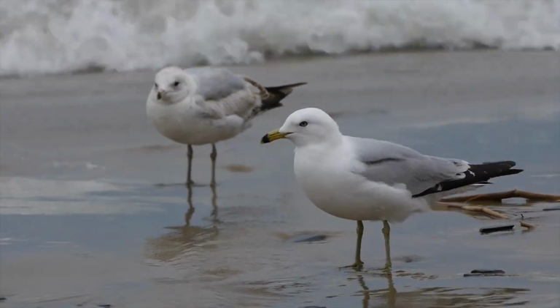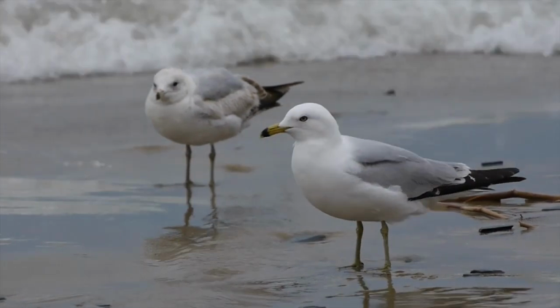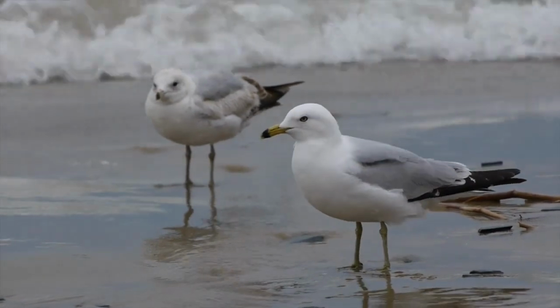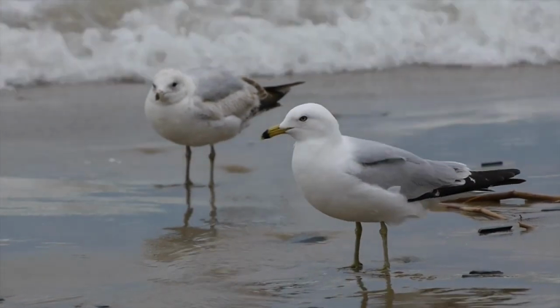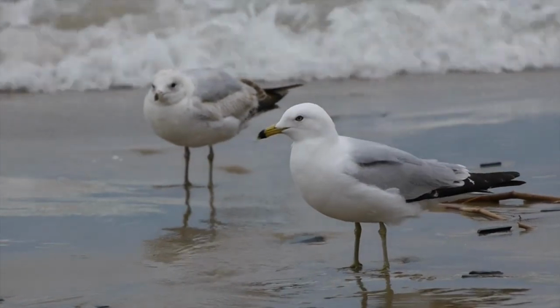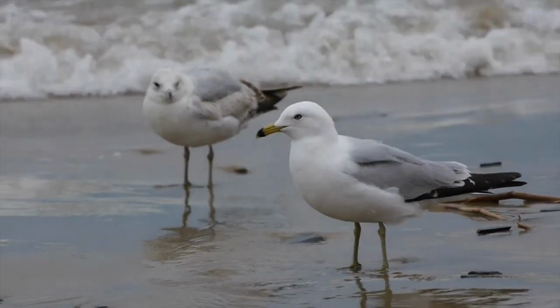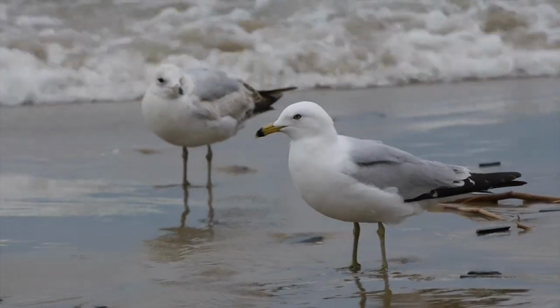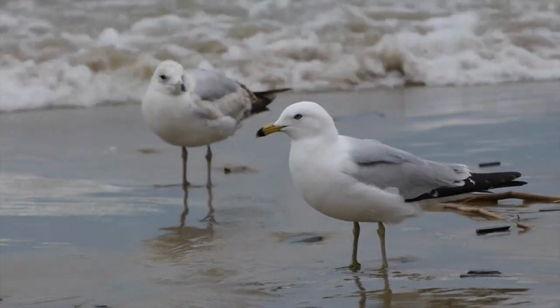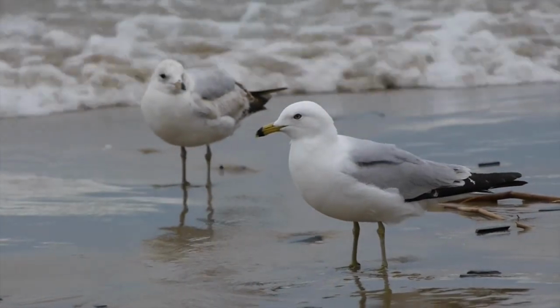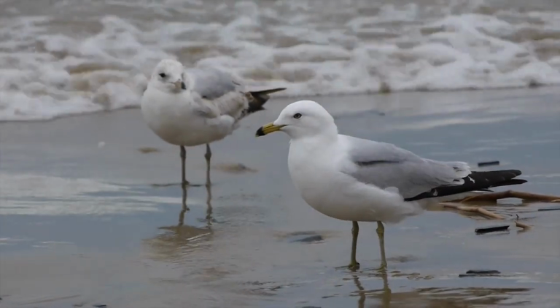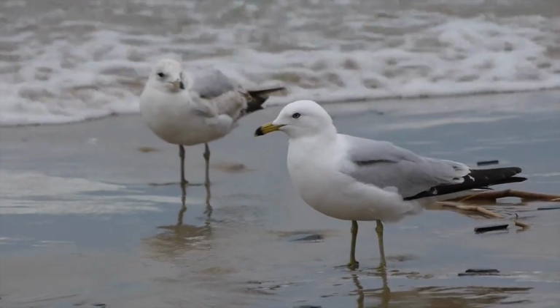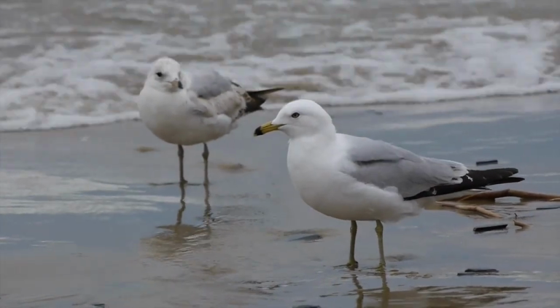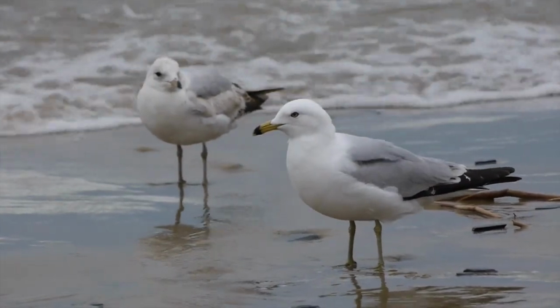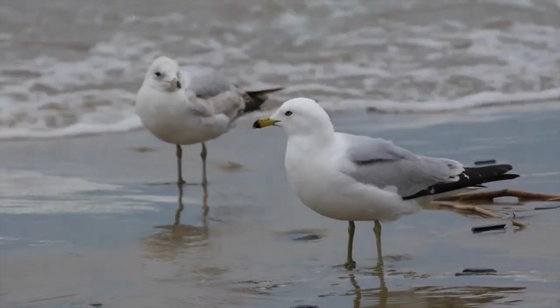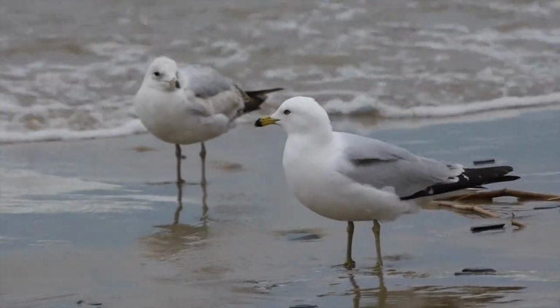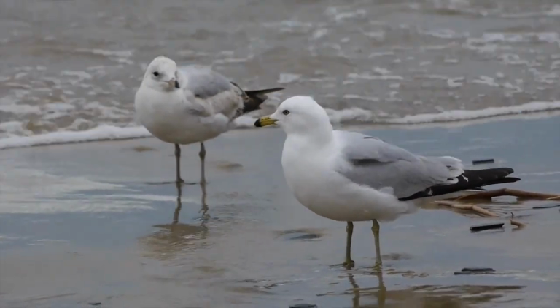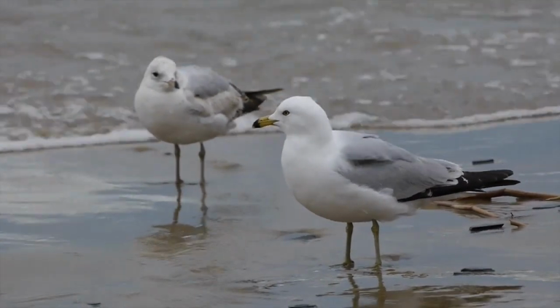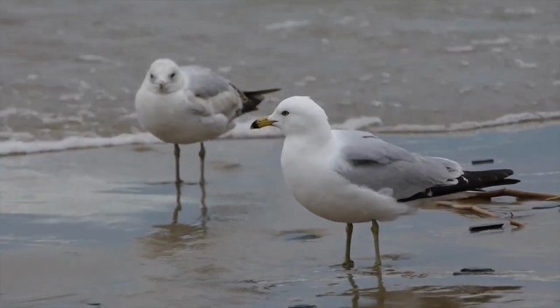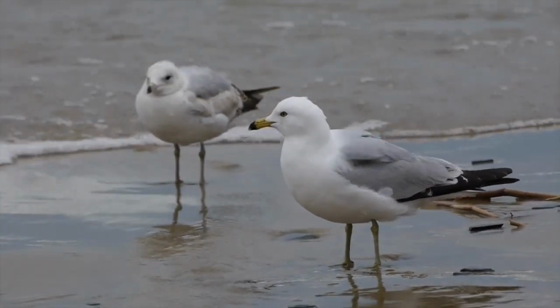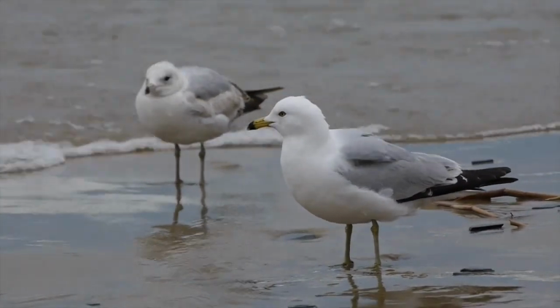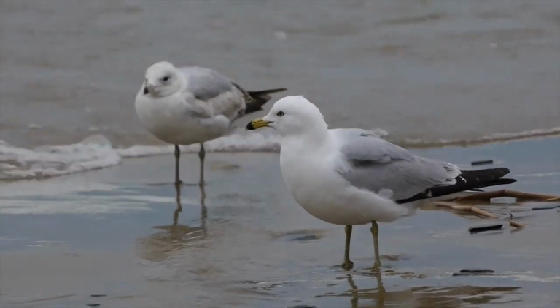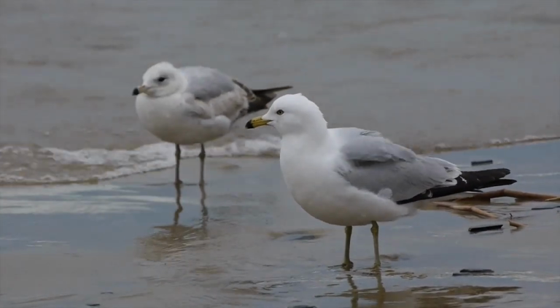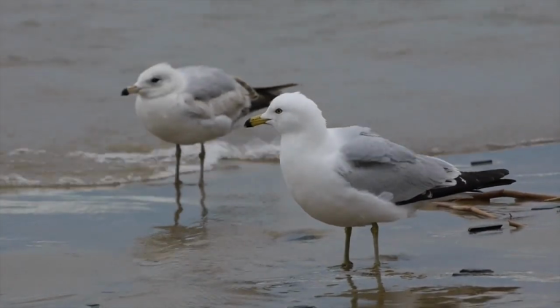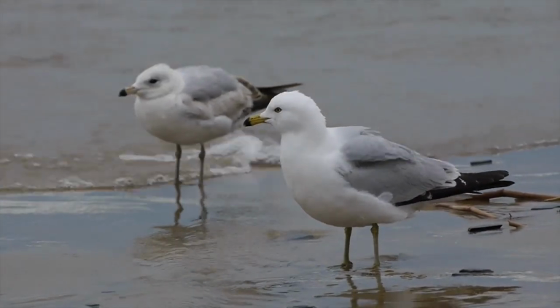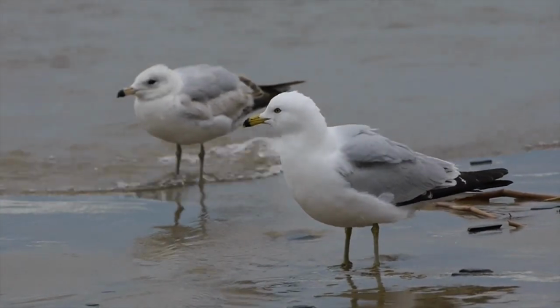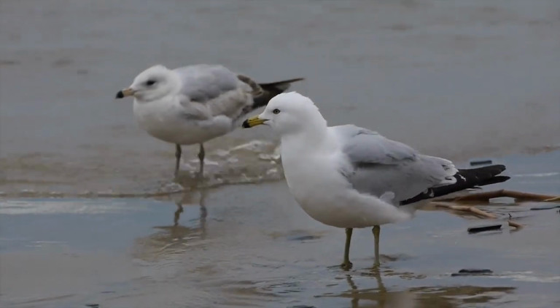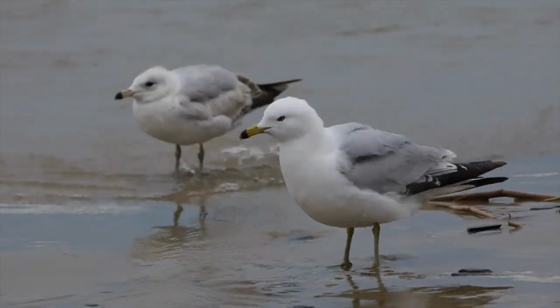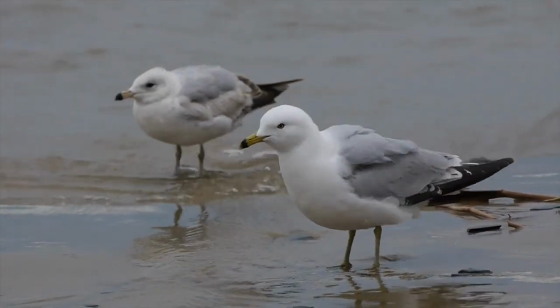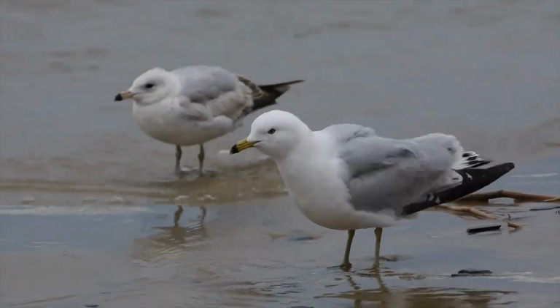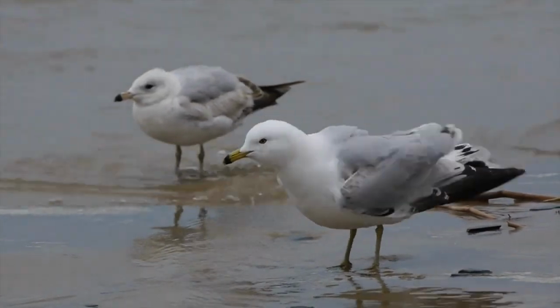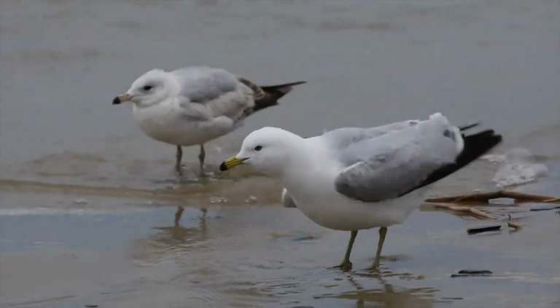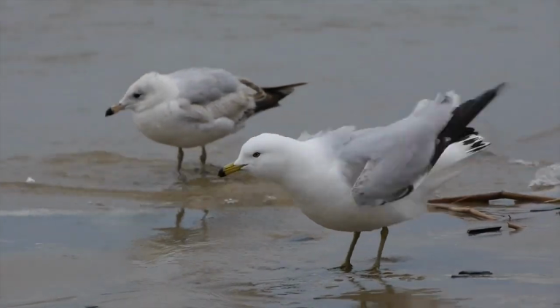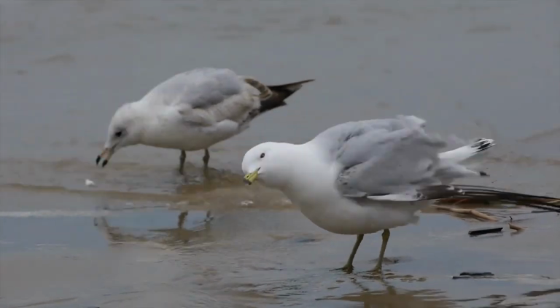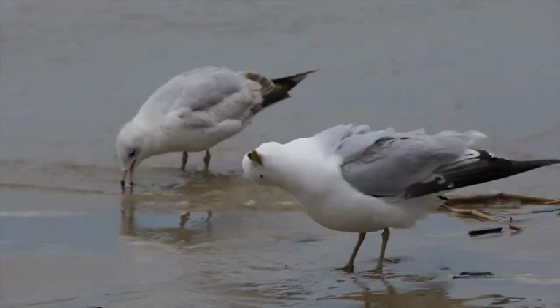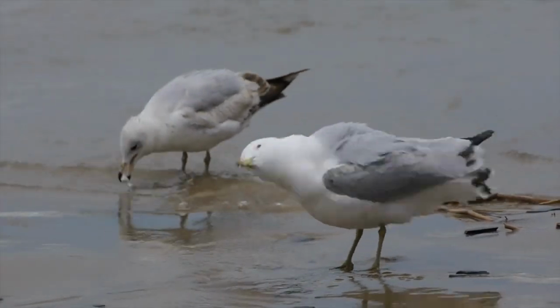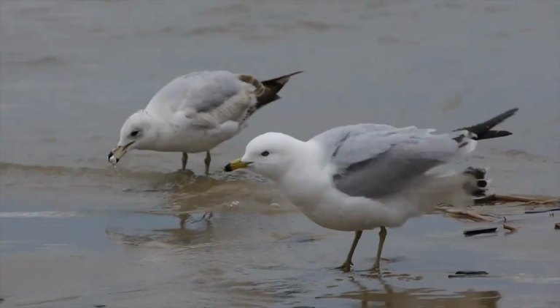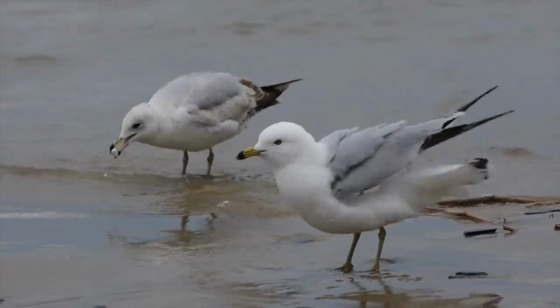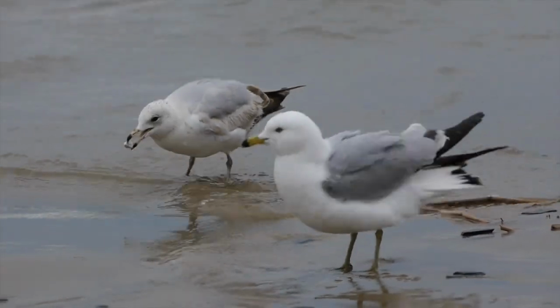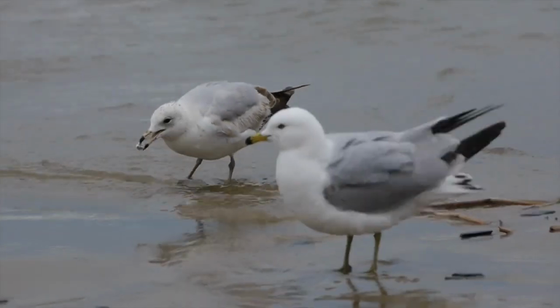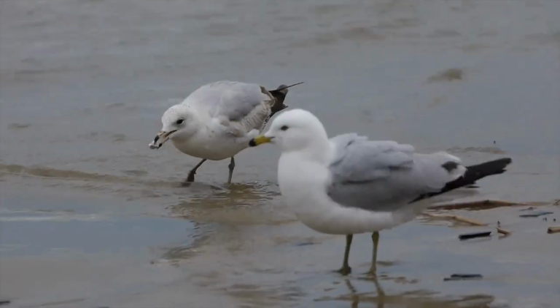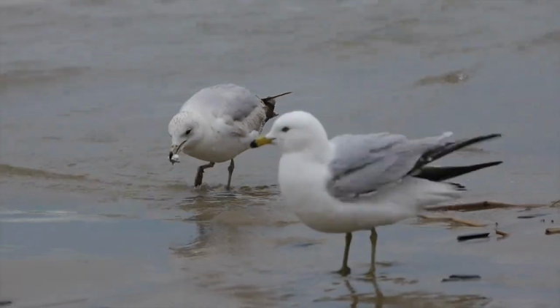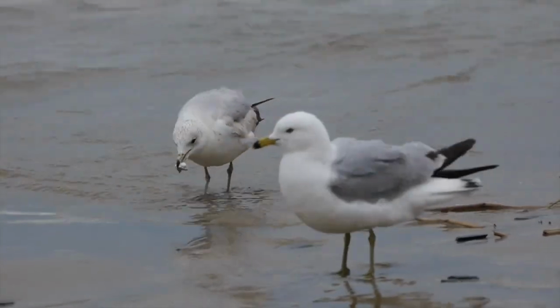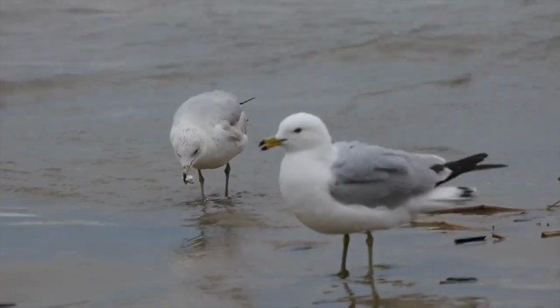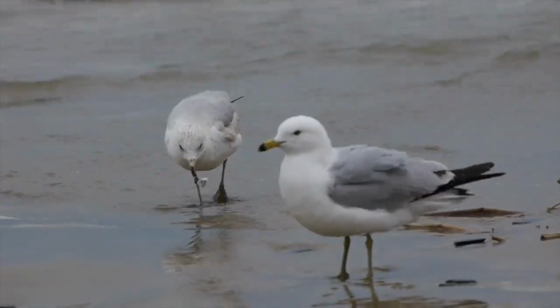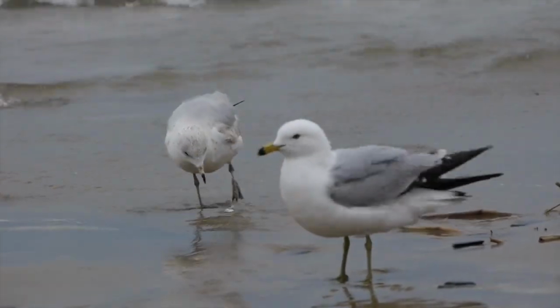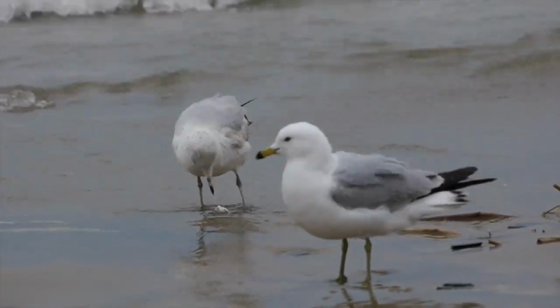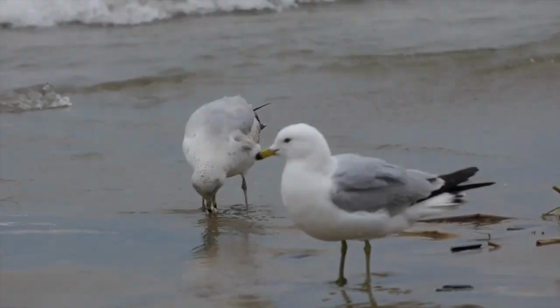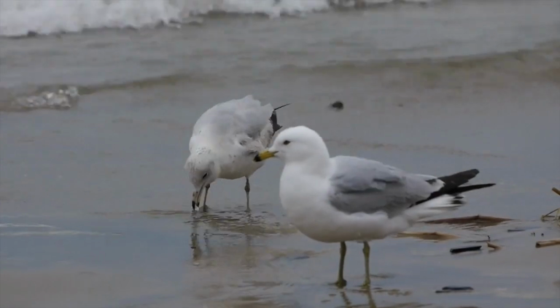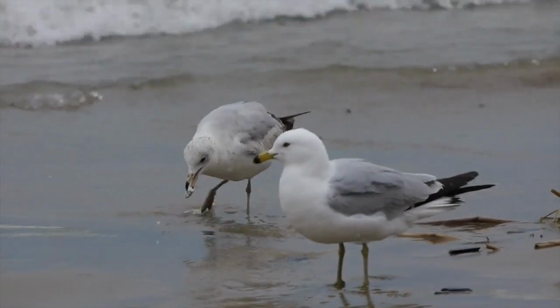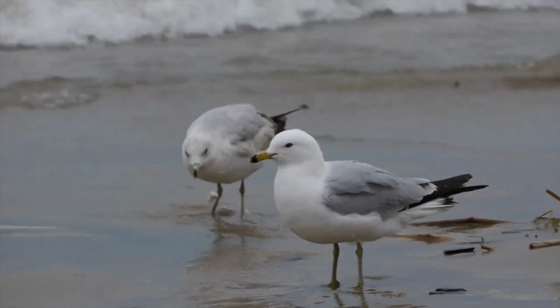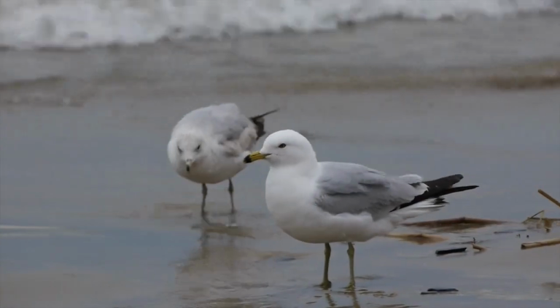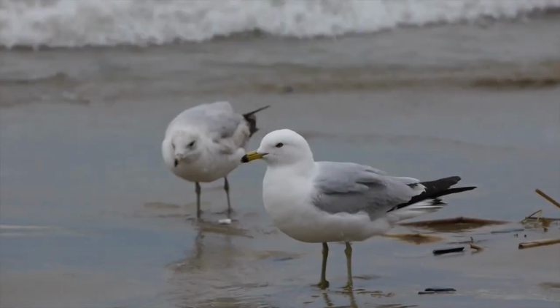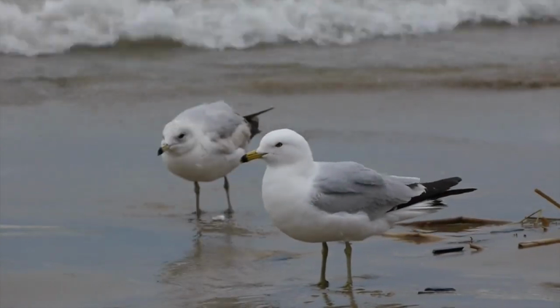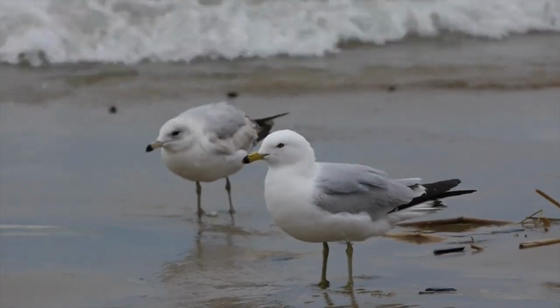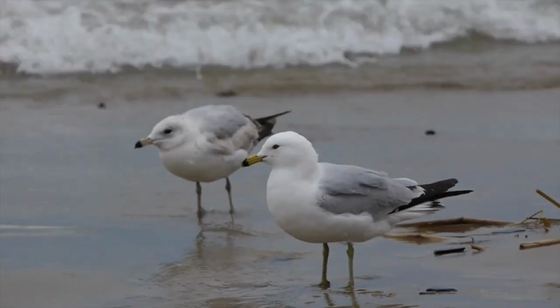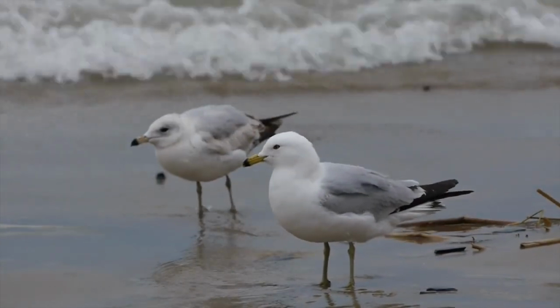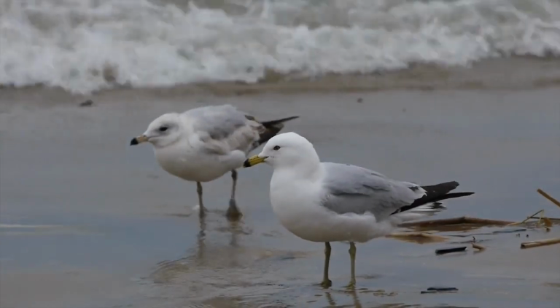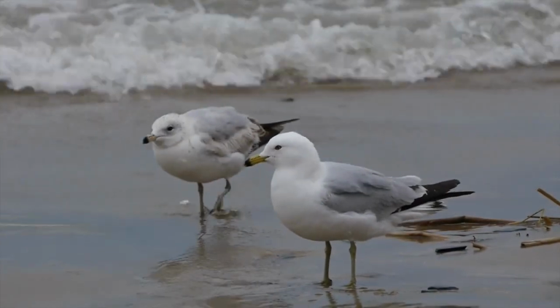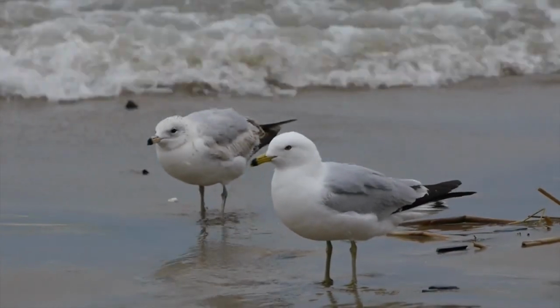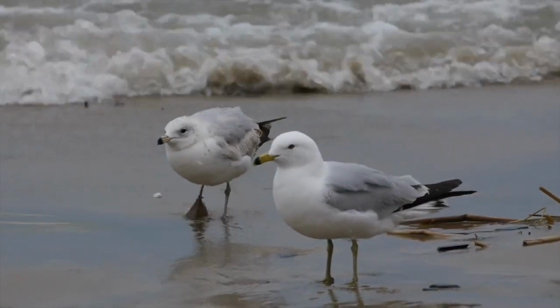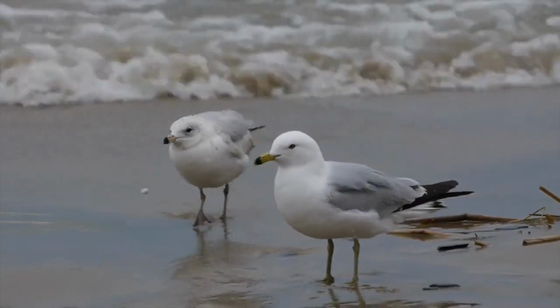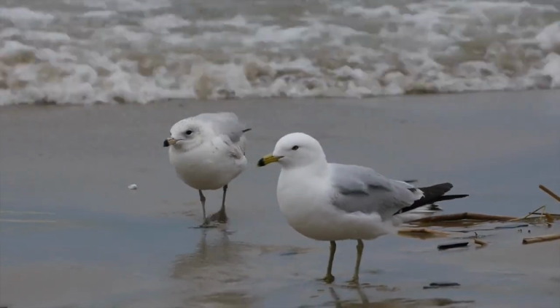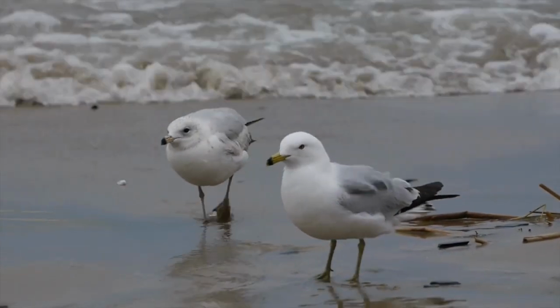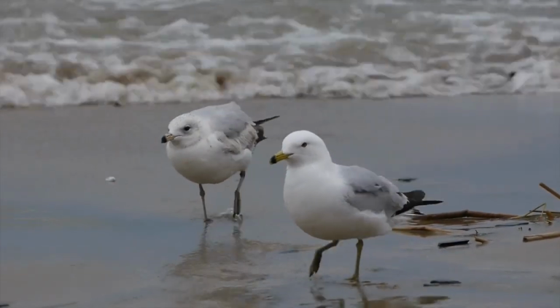I found that these seagulls are absolutely no help at all in searching for beach glass.